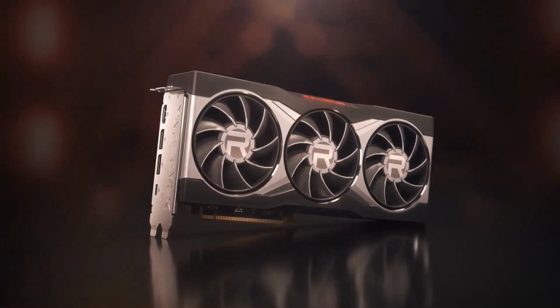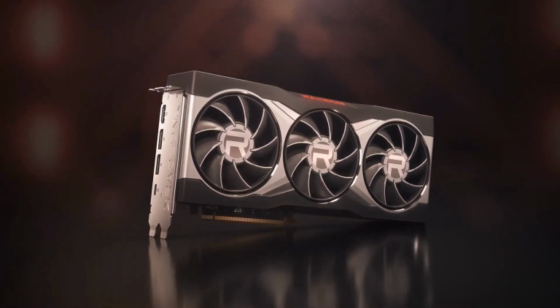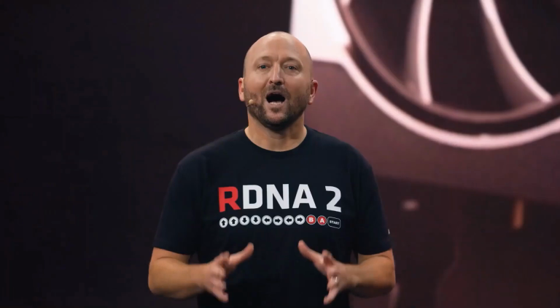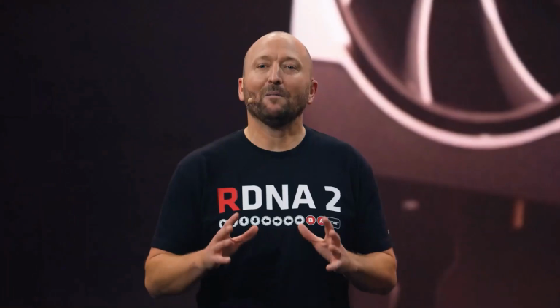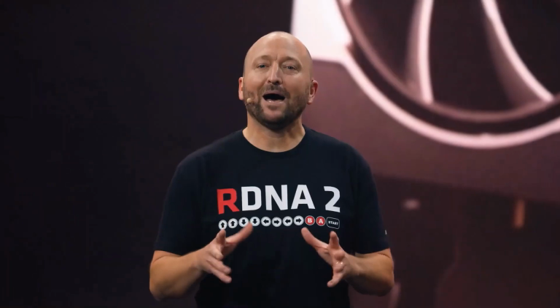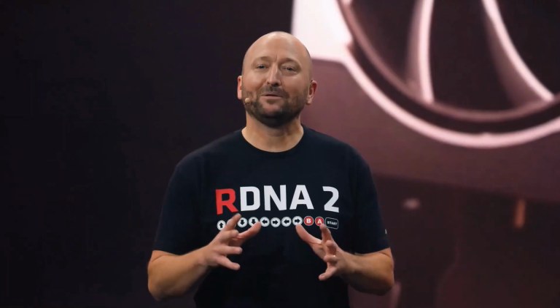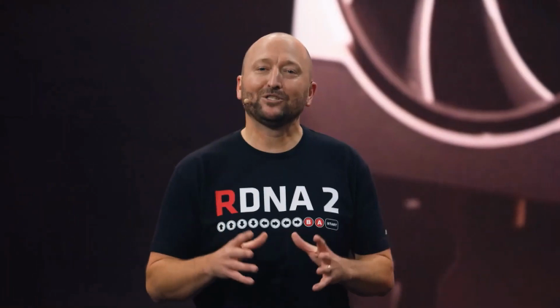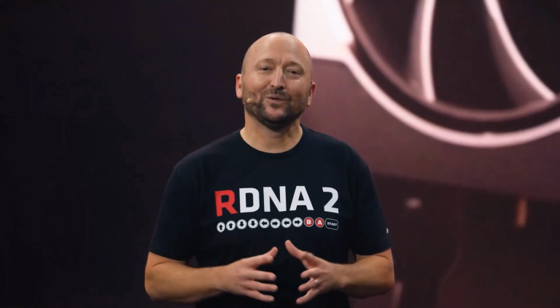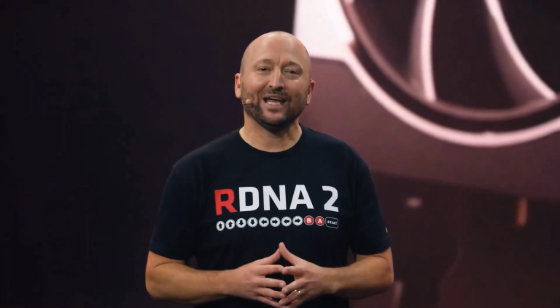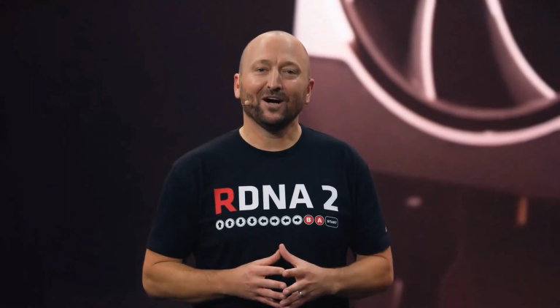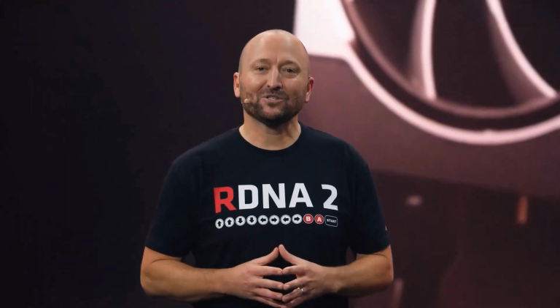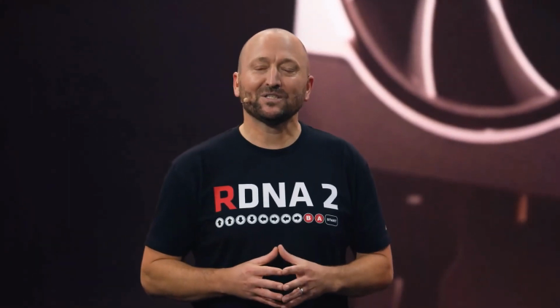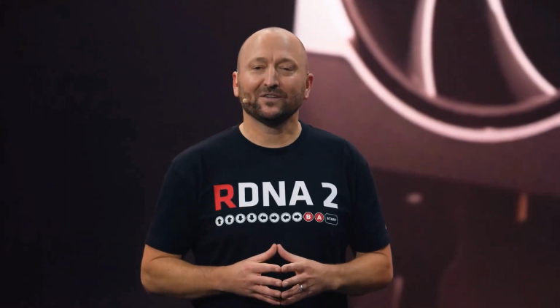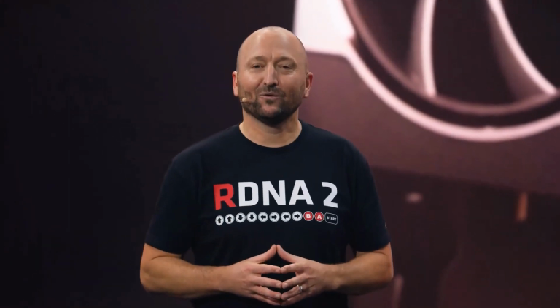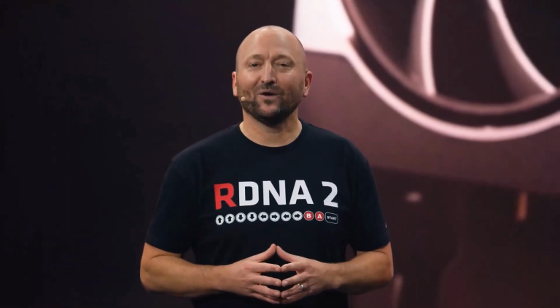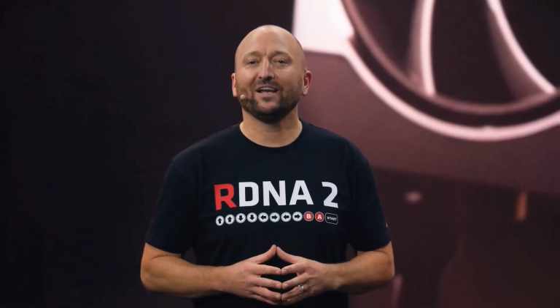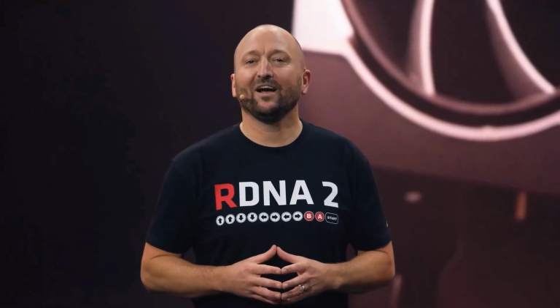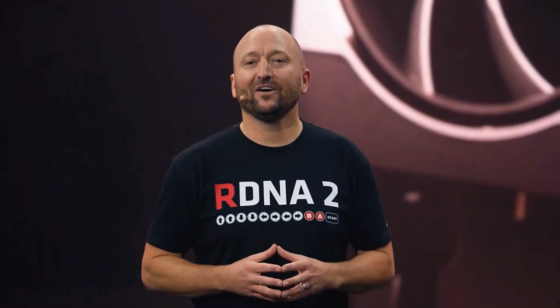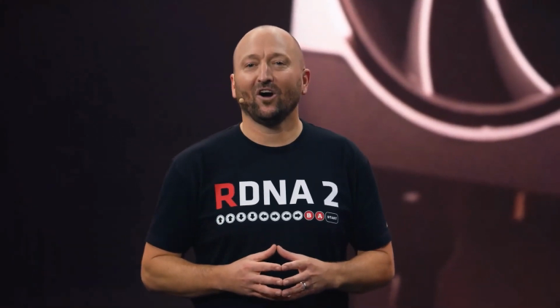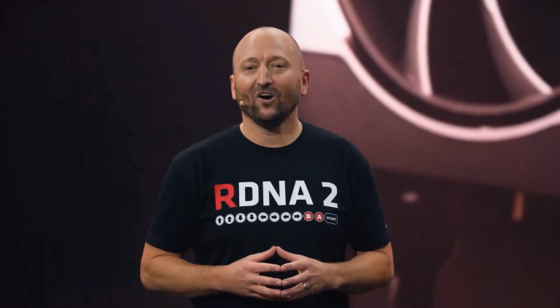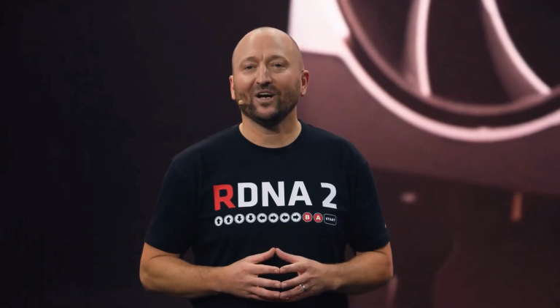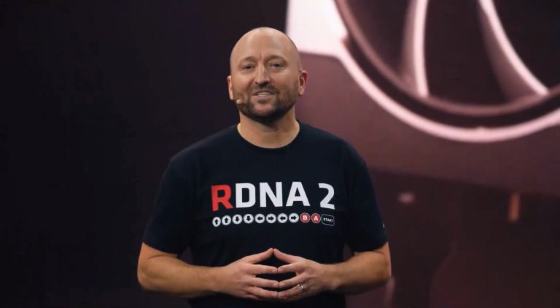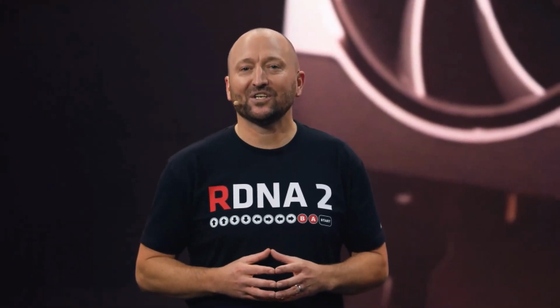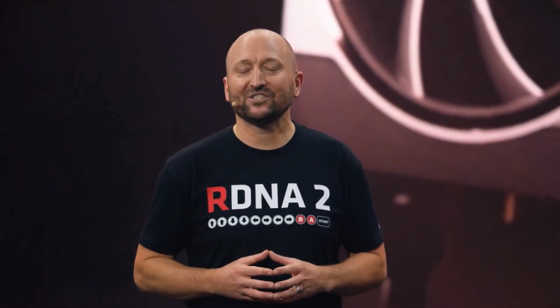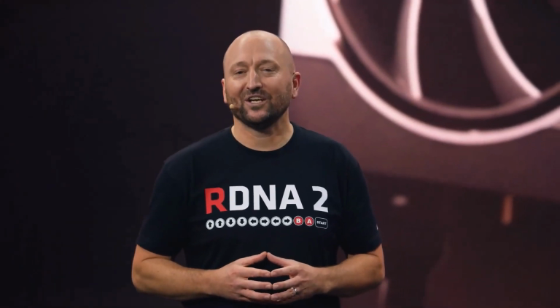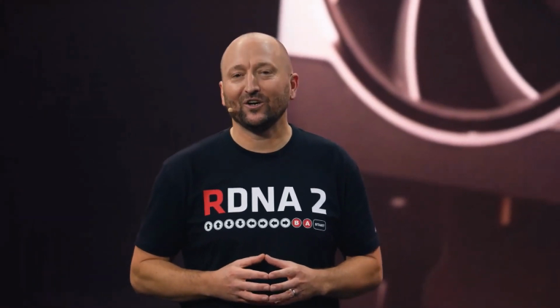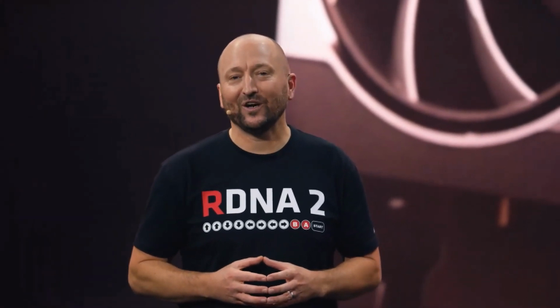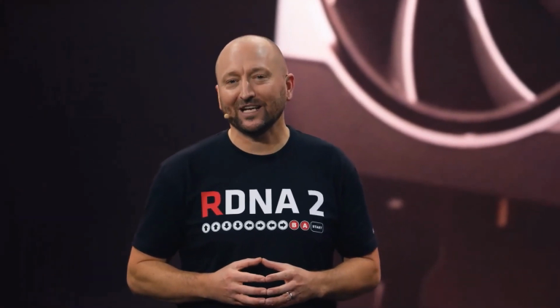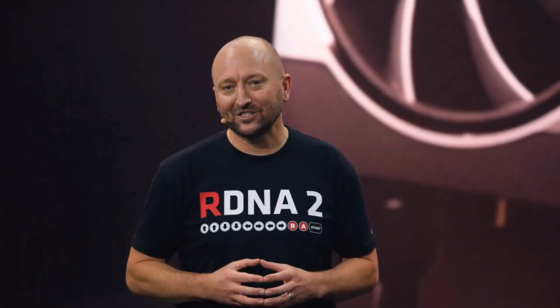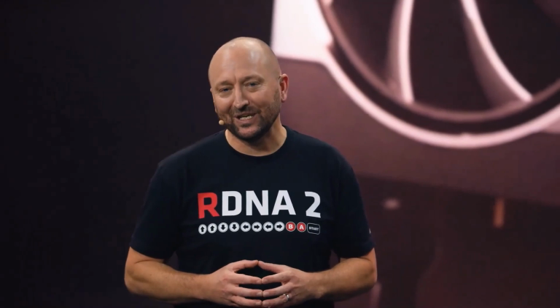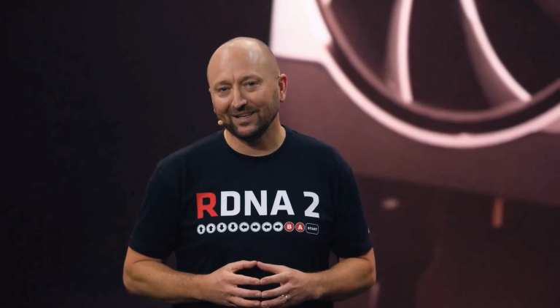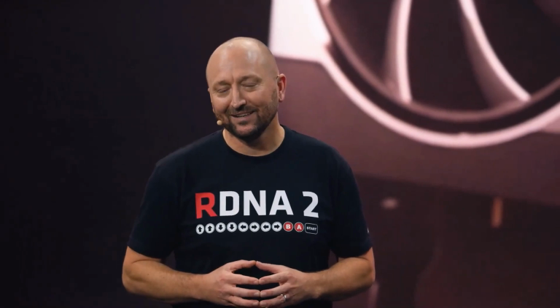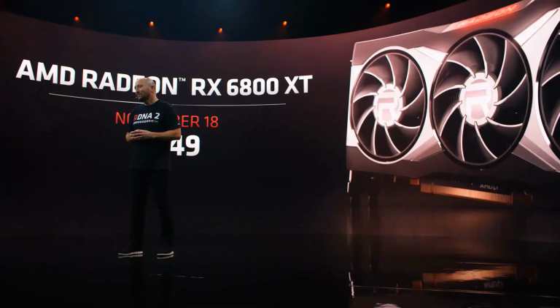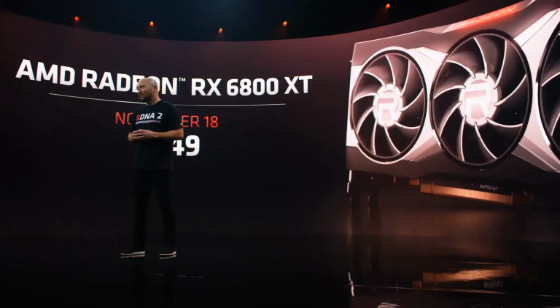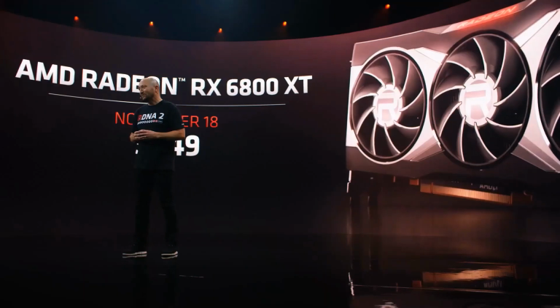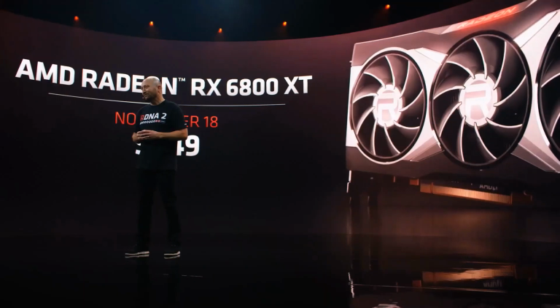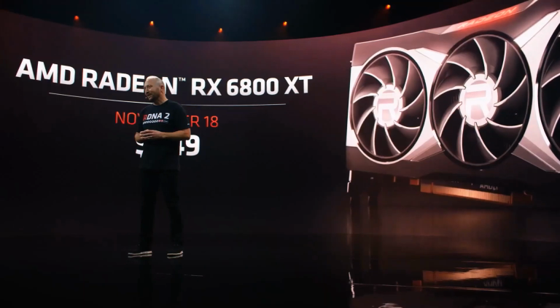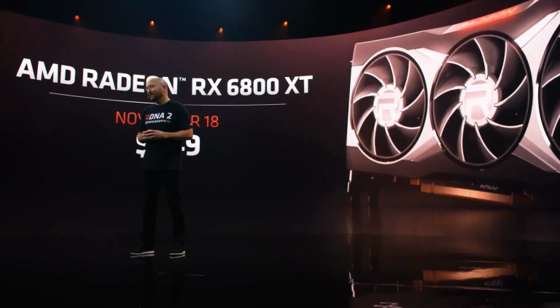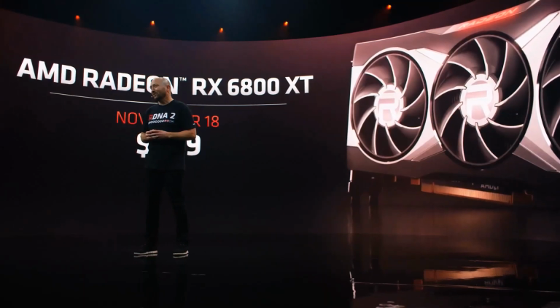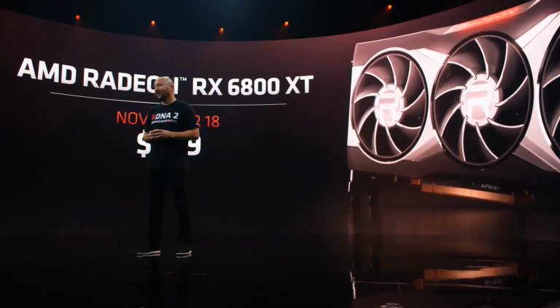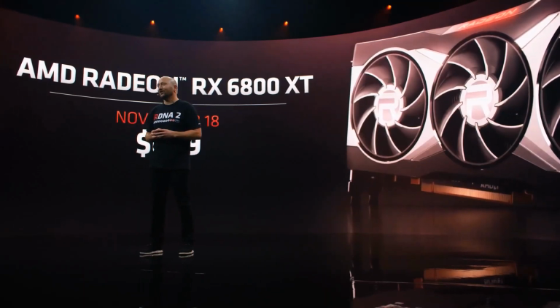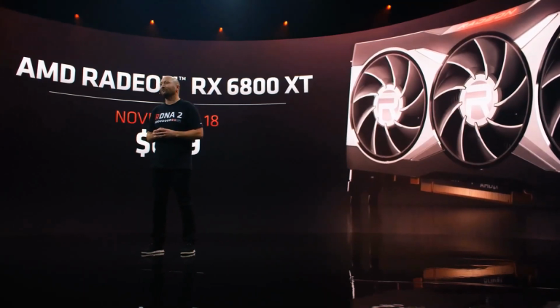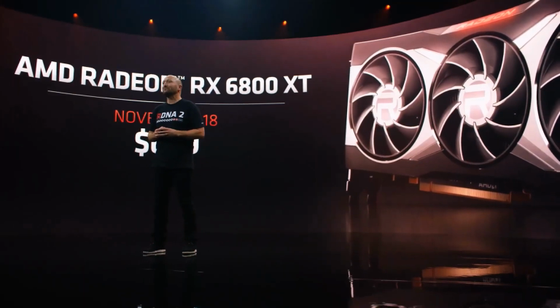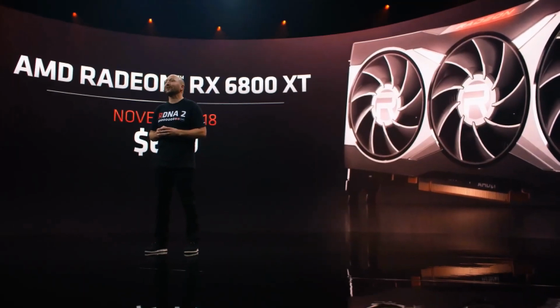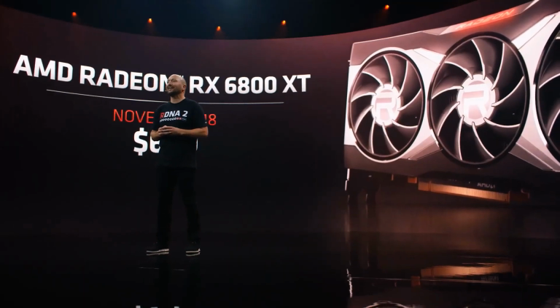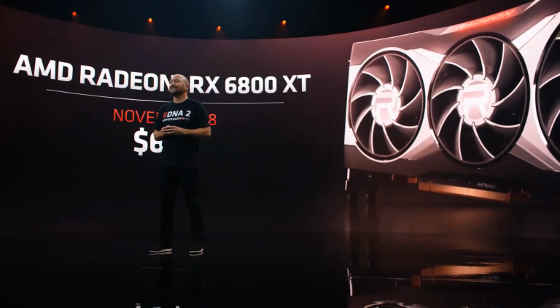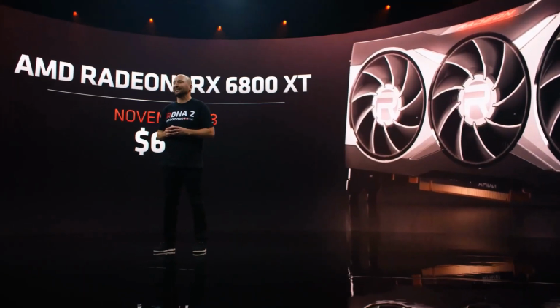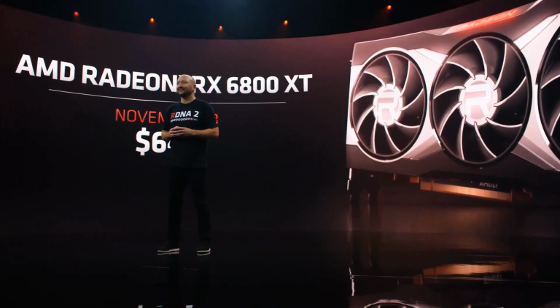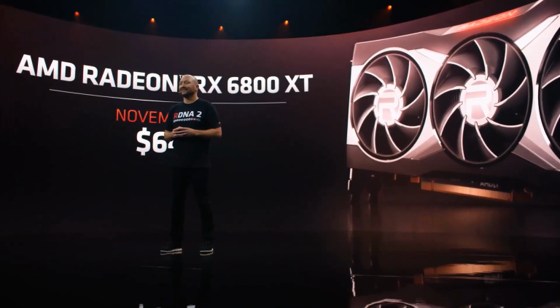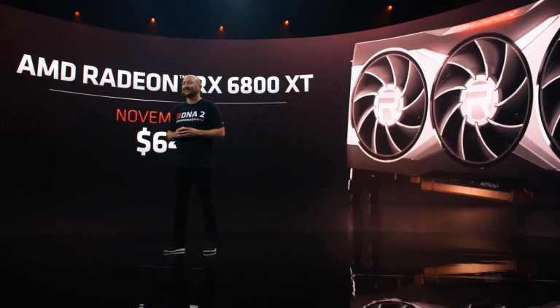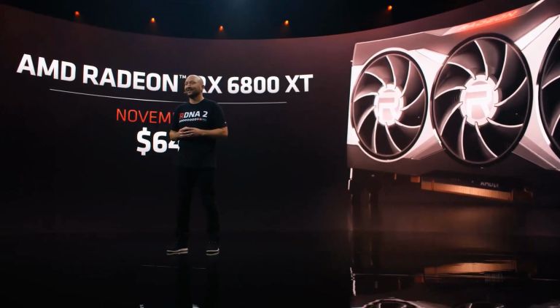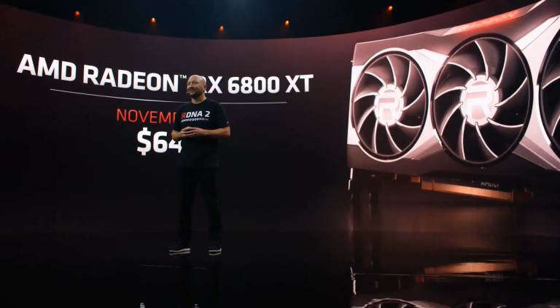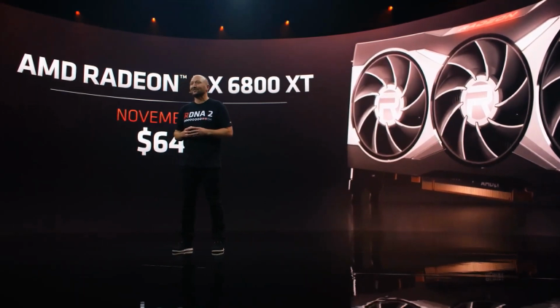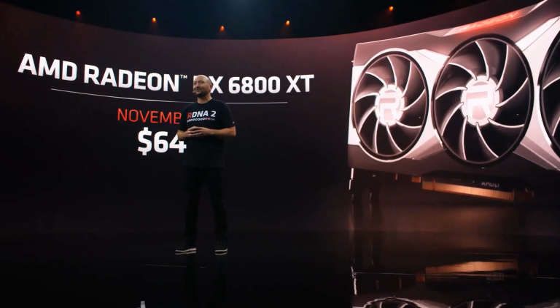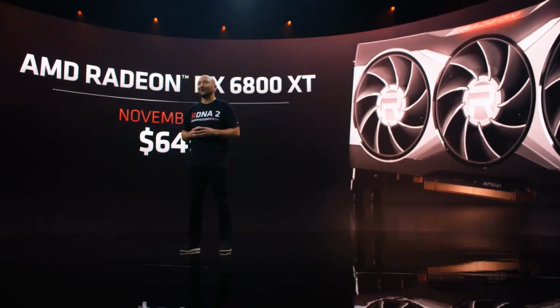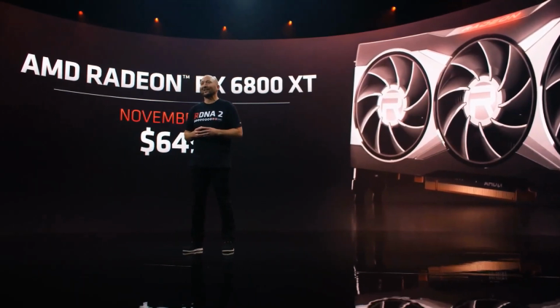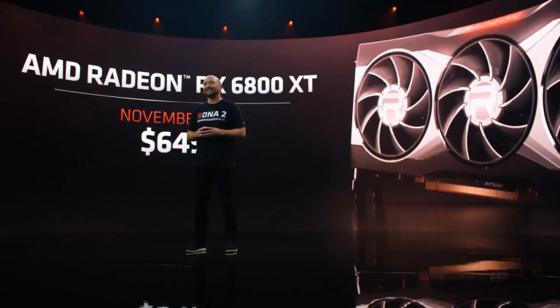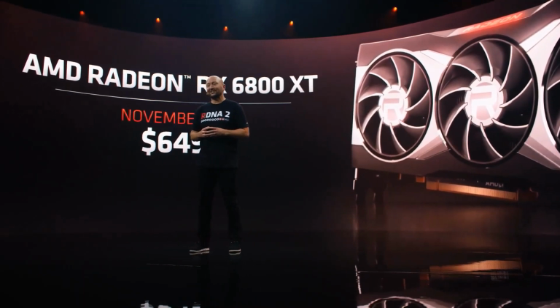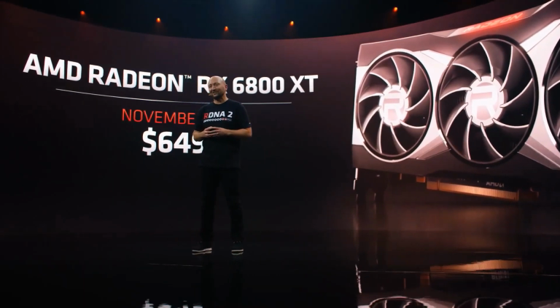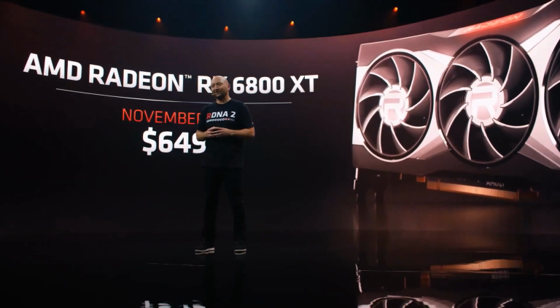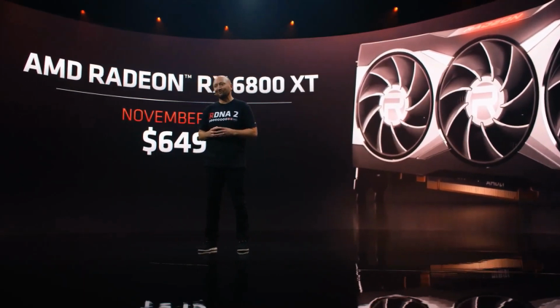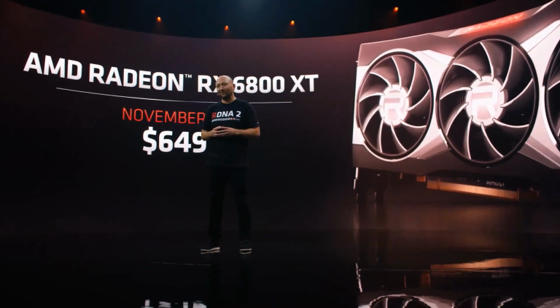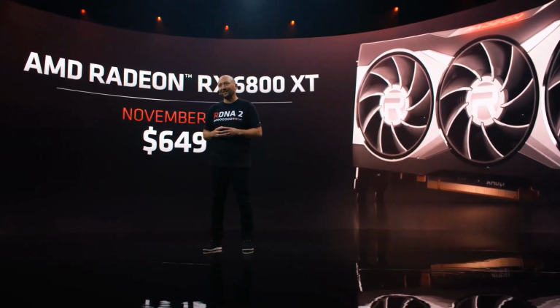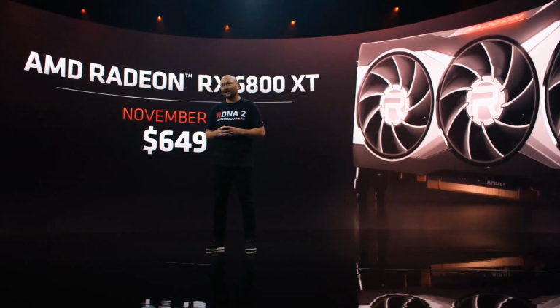I'm happy to announce that the Radeon RX 6800 XT will be available on November 18th, starting at $649.